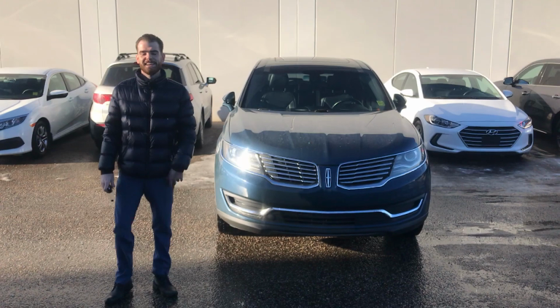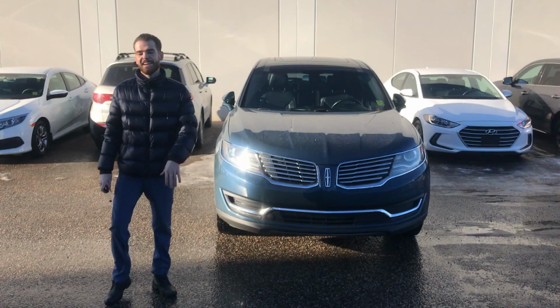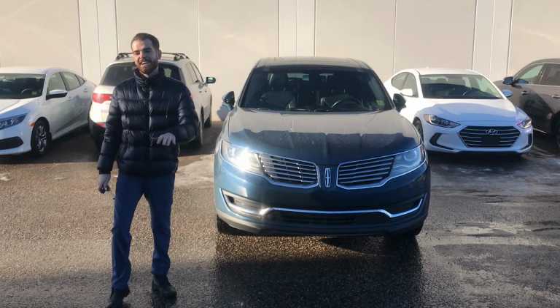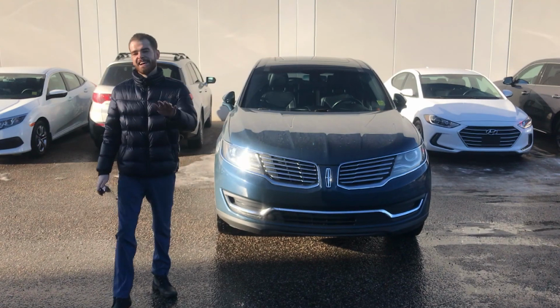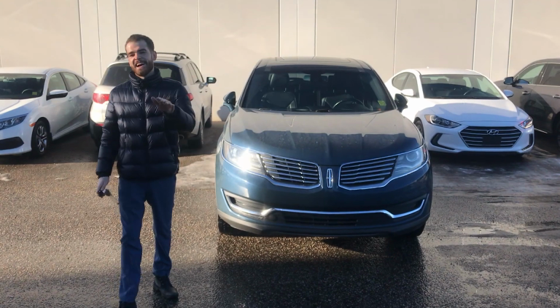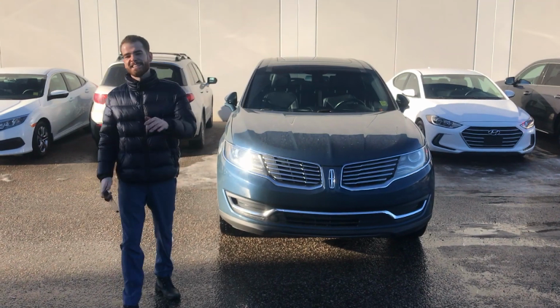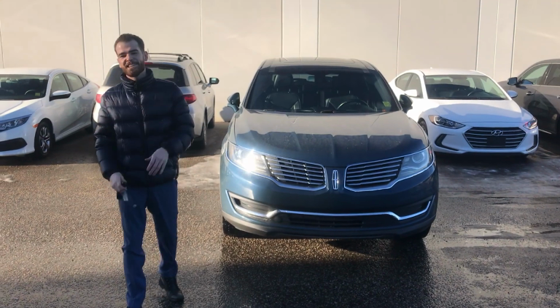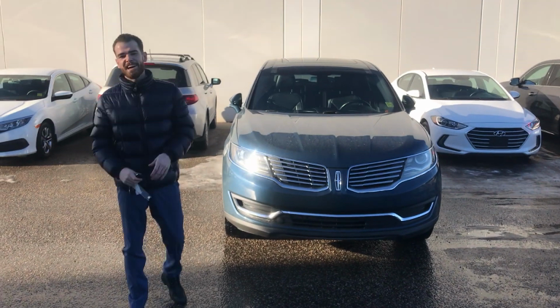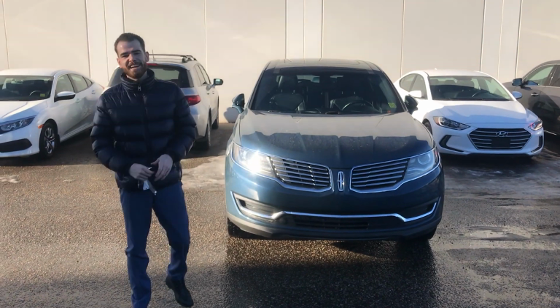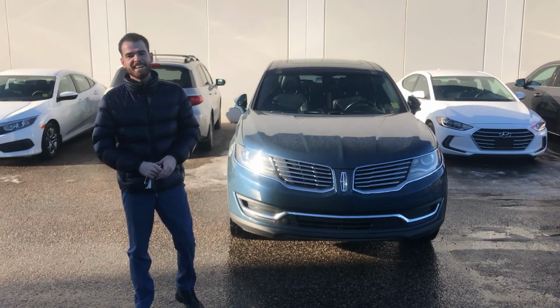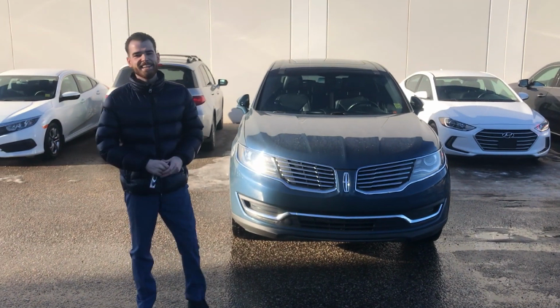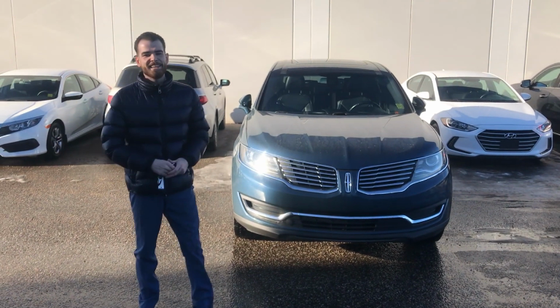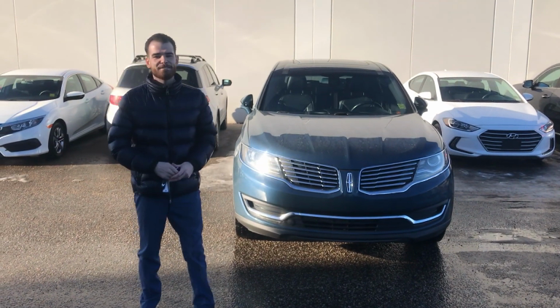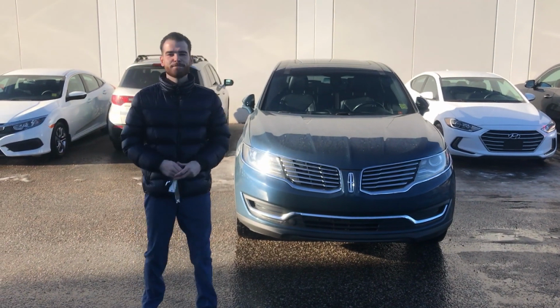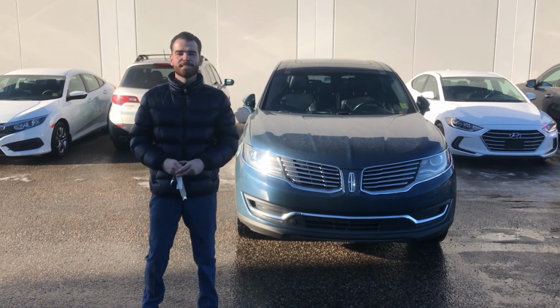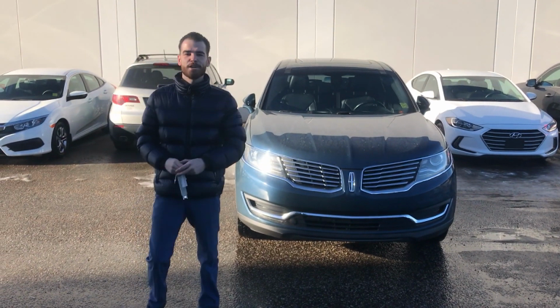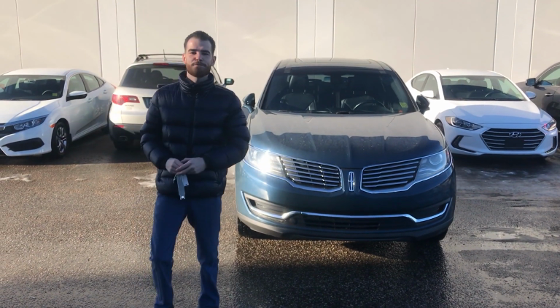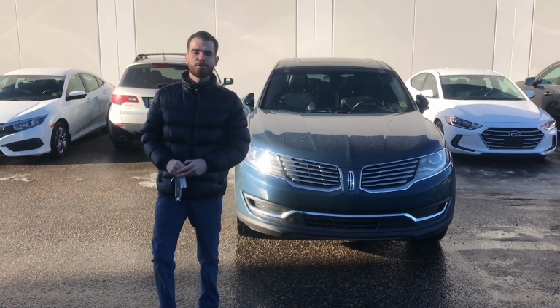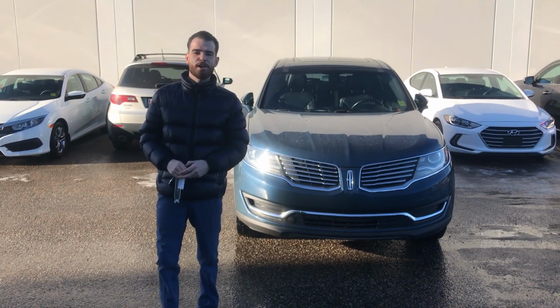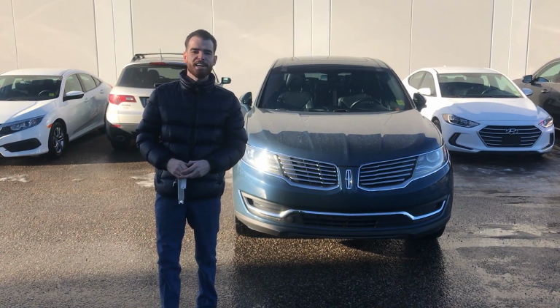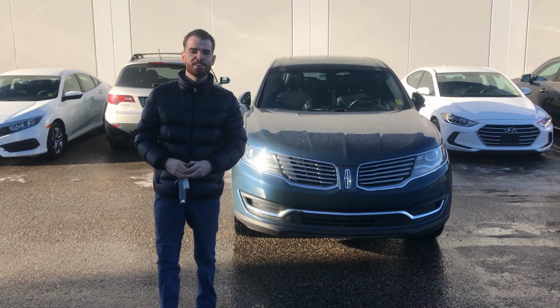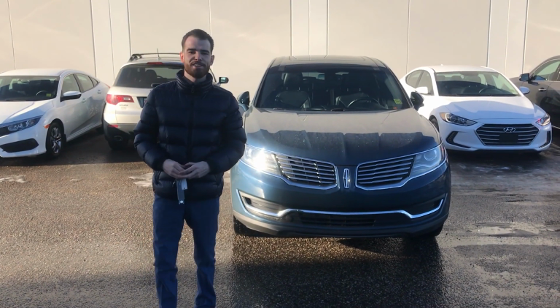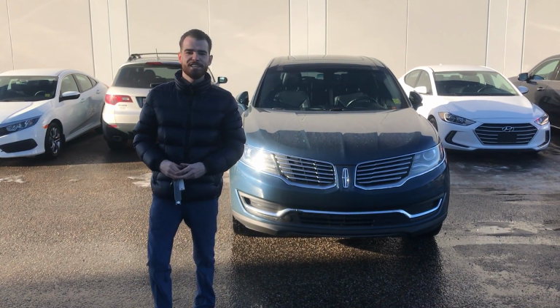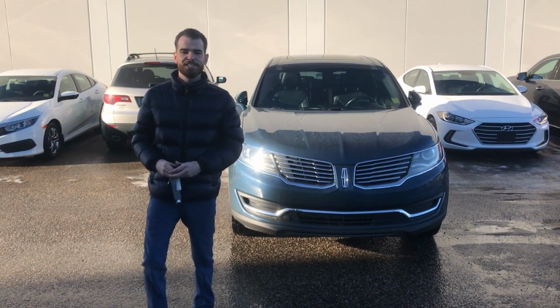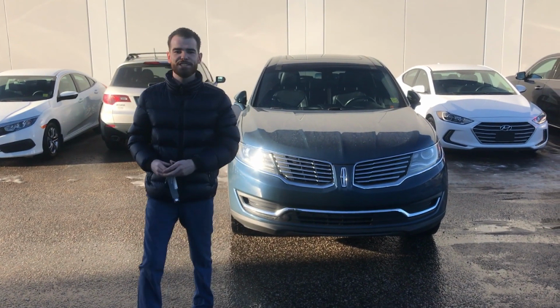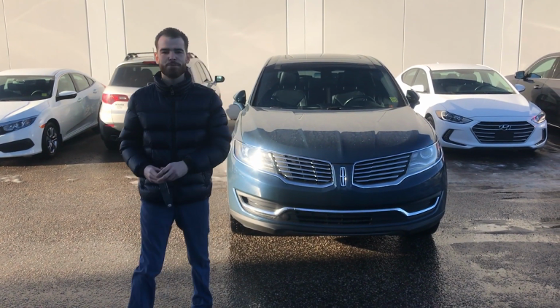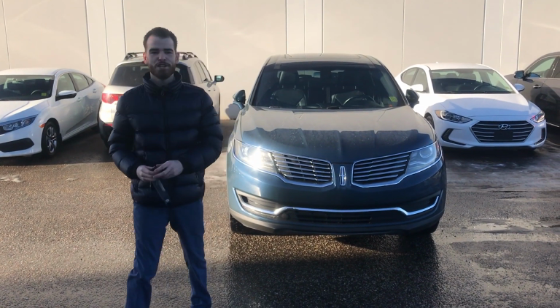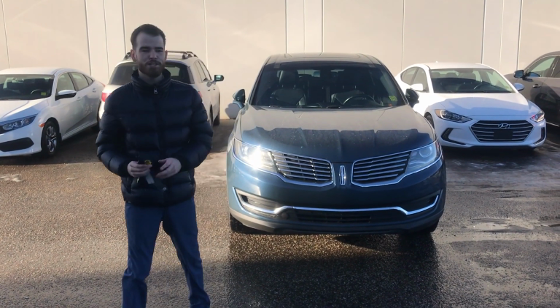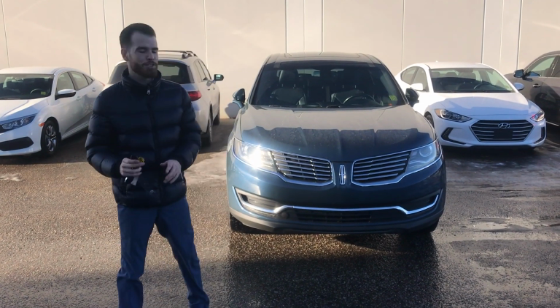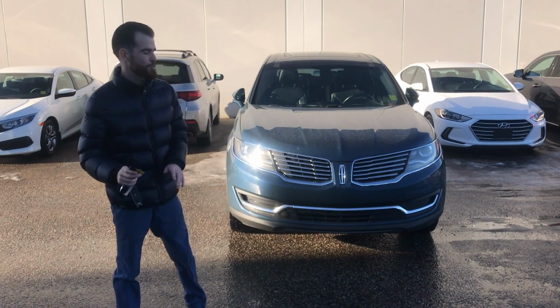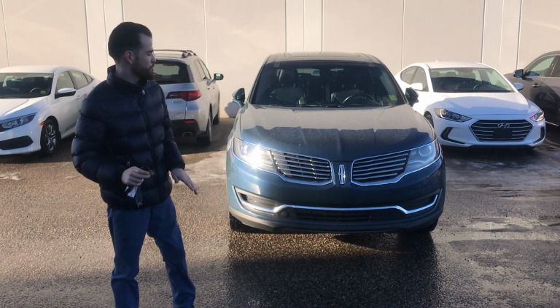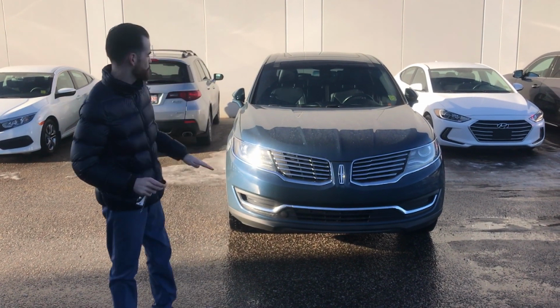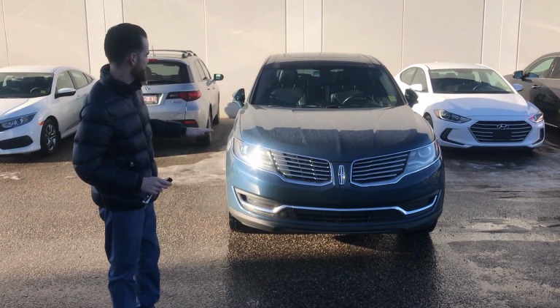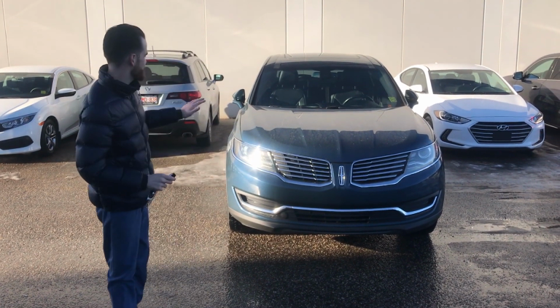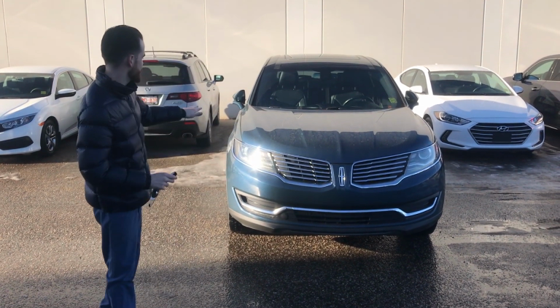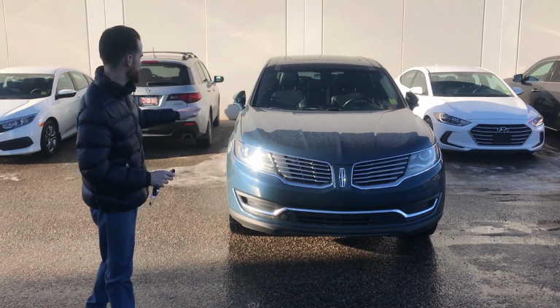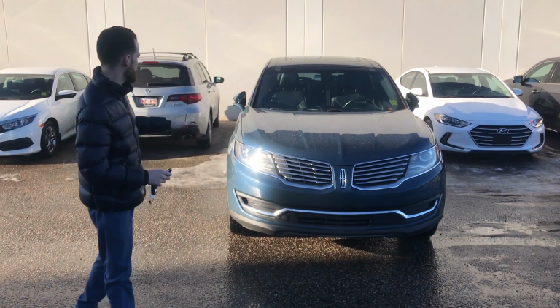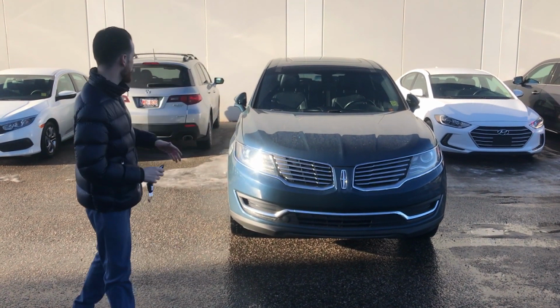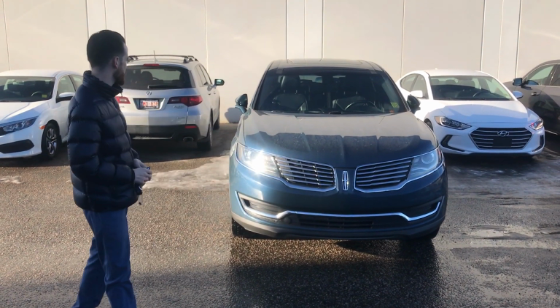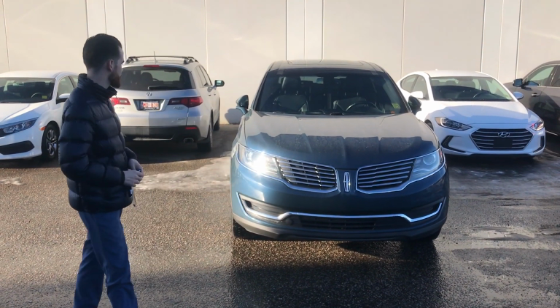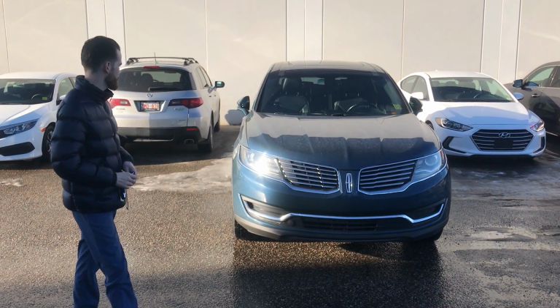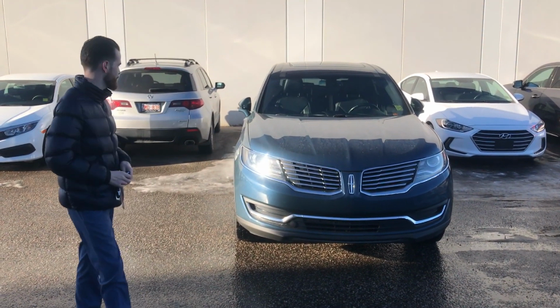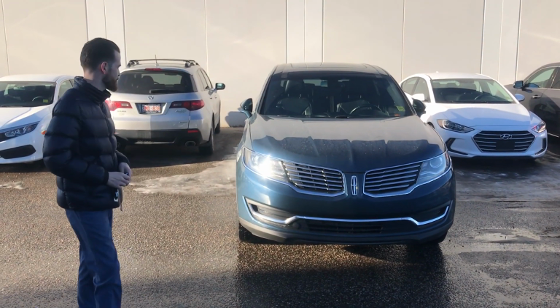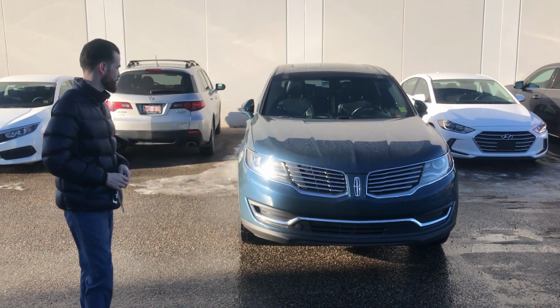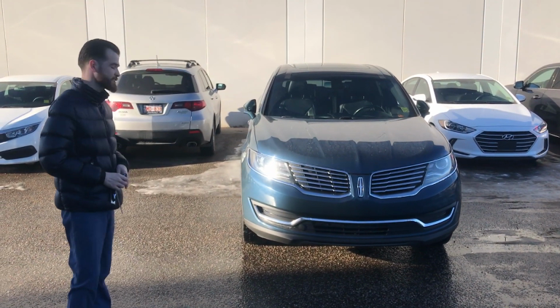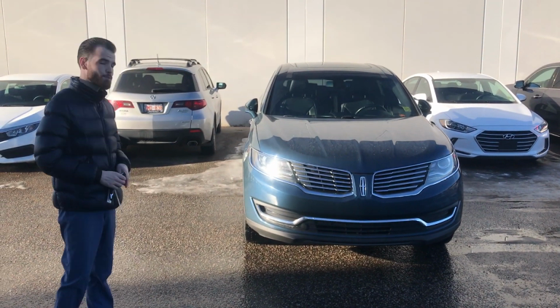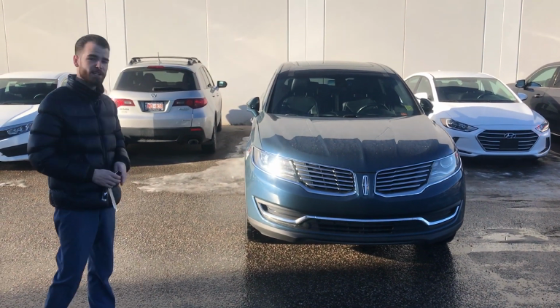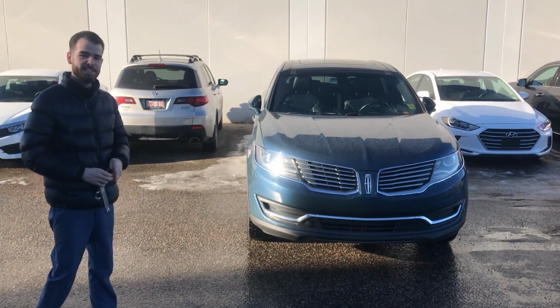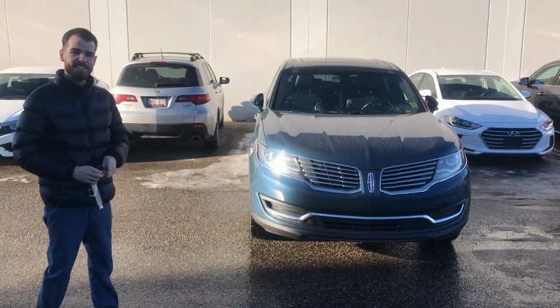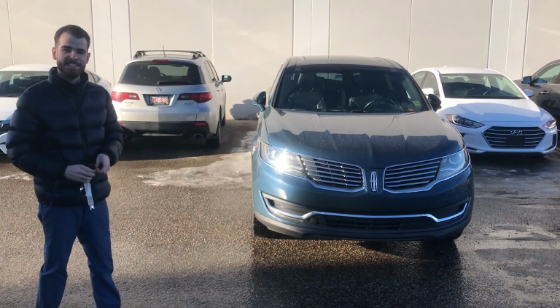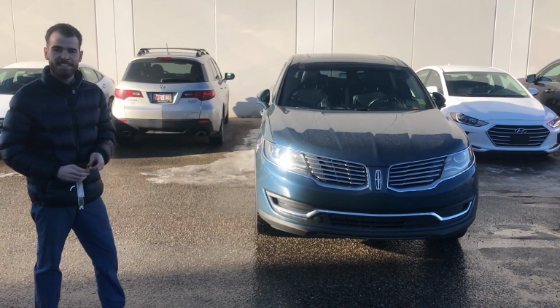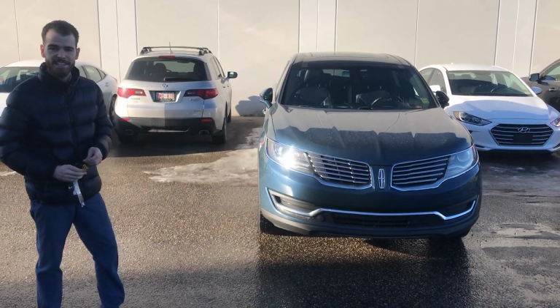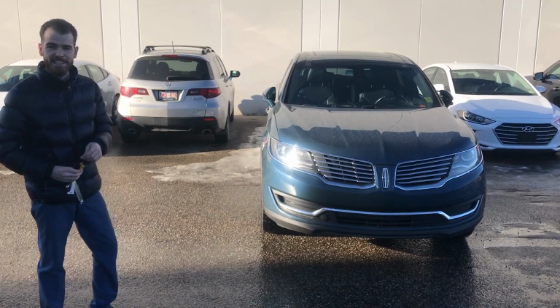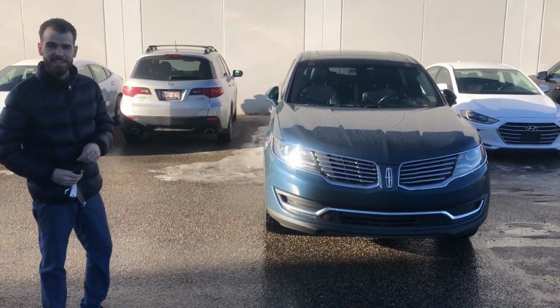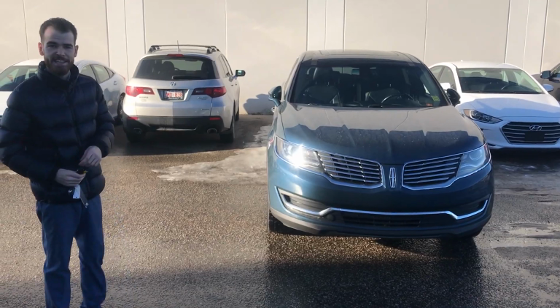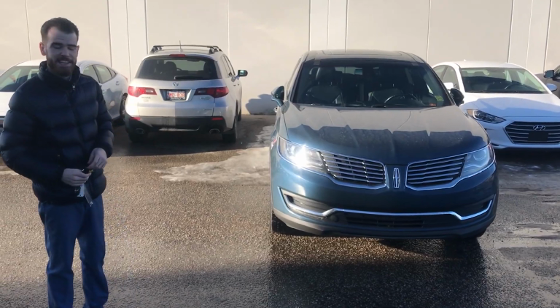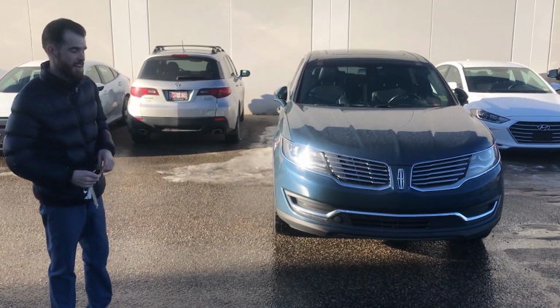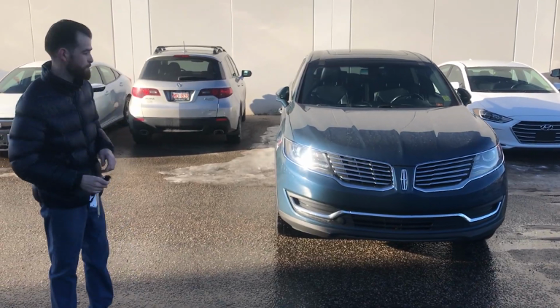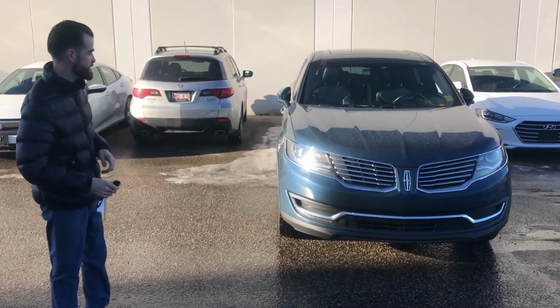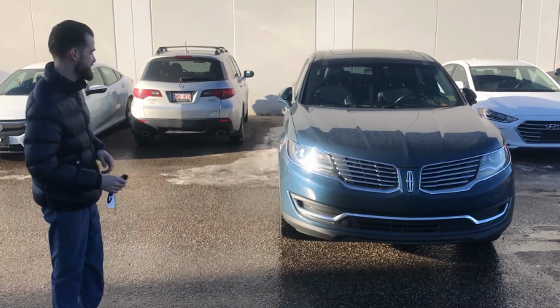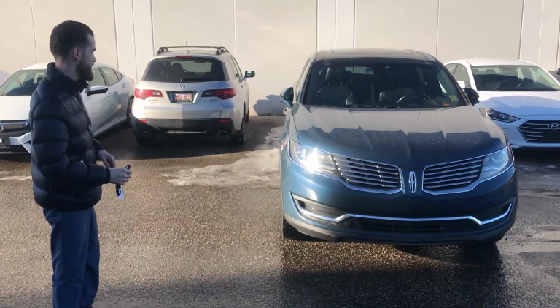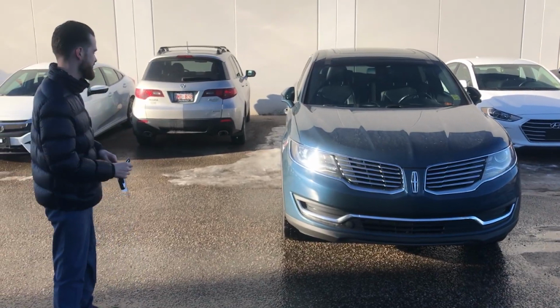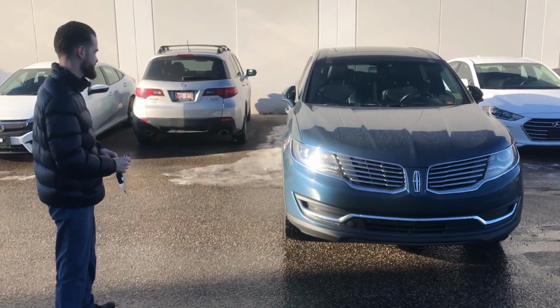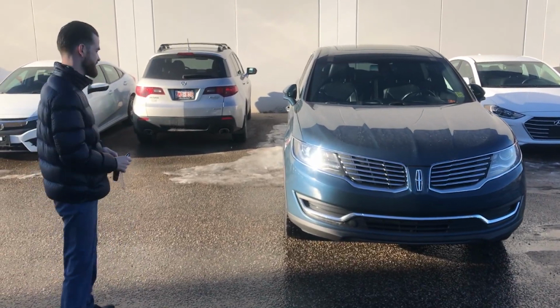Hi Scott, Nick here from Southview Acura. Just wanted to shoot you a quick video walk around on the 2016 Lincoln MDX.